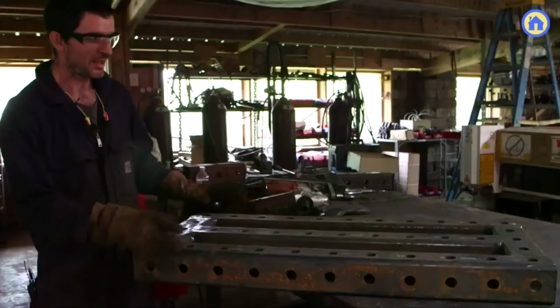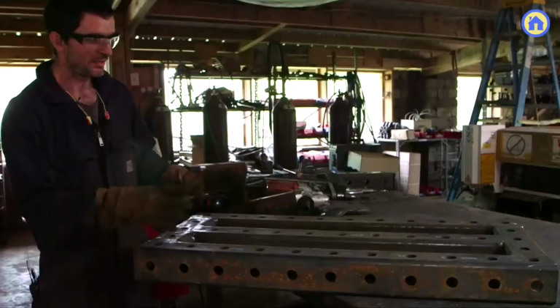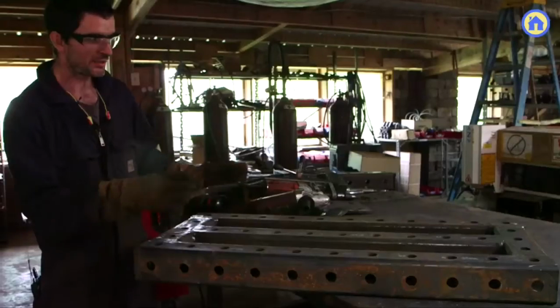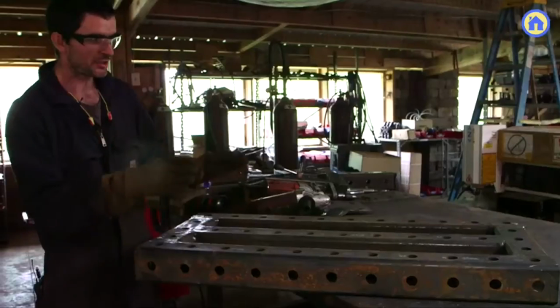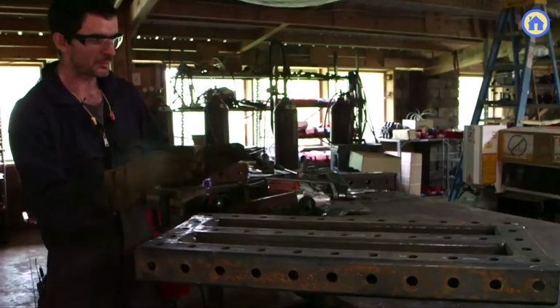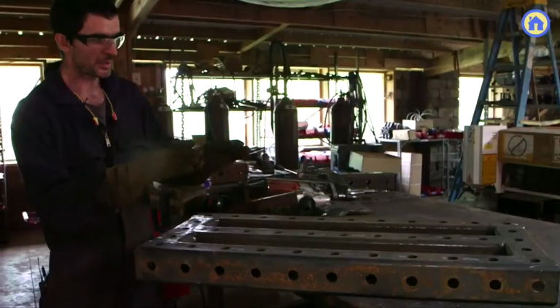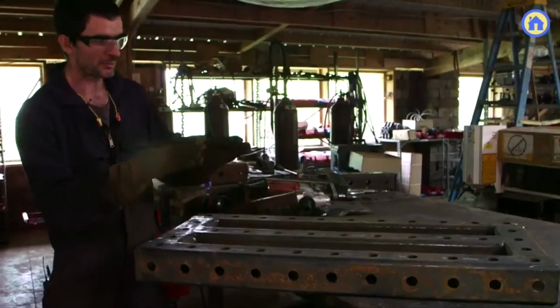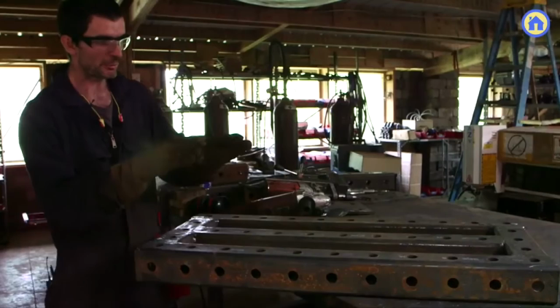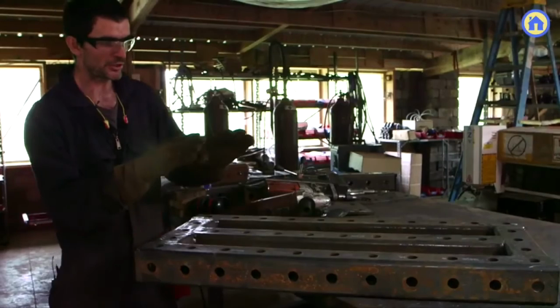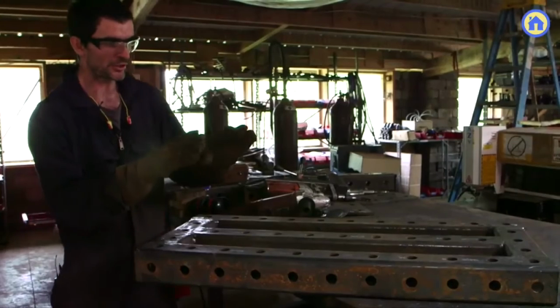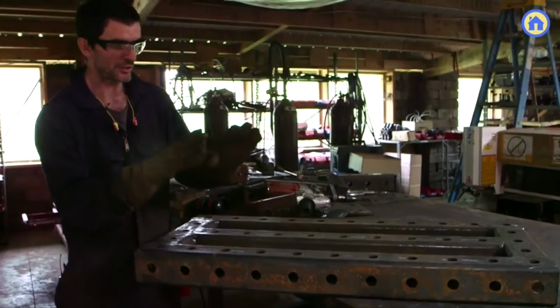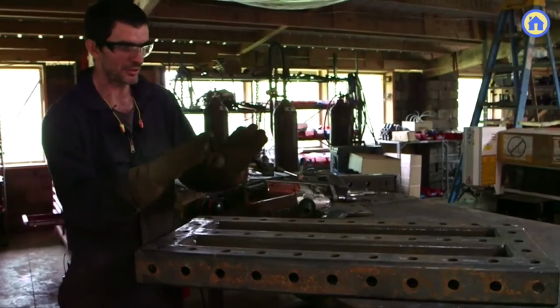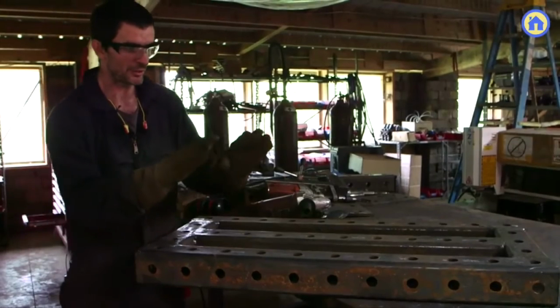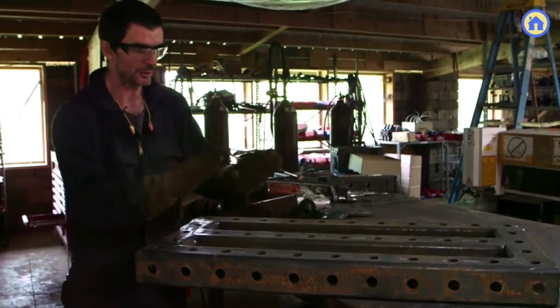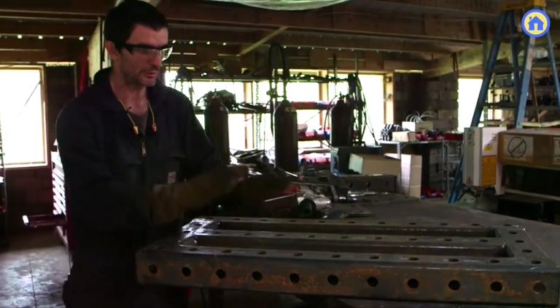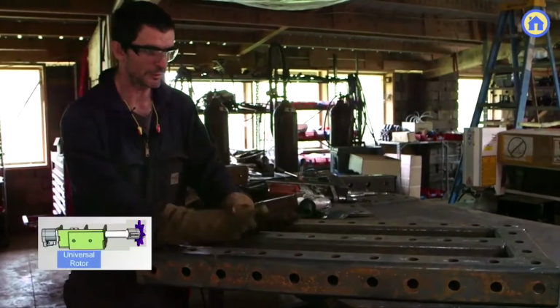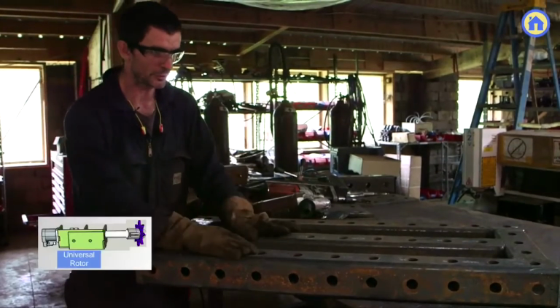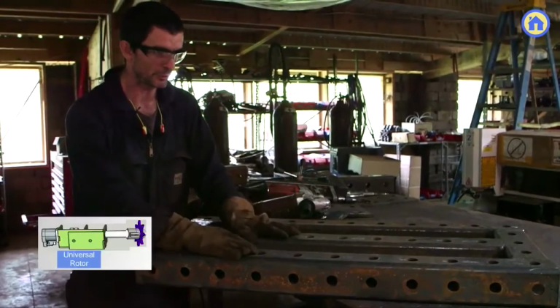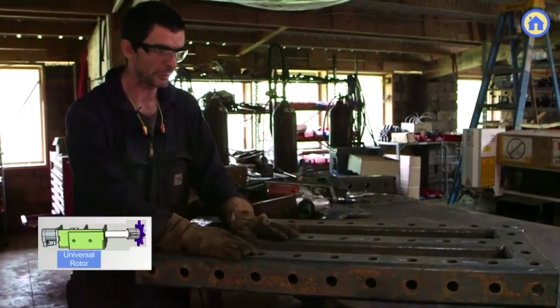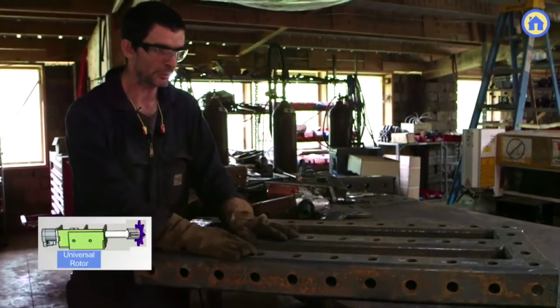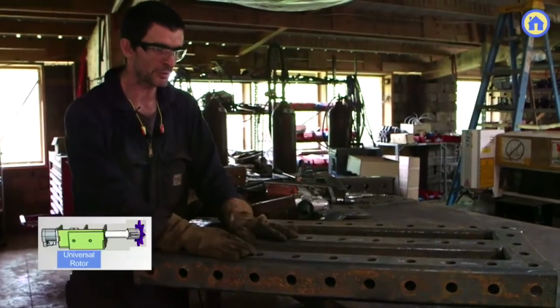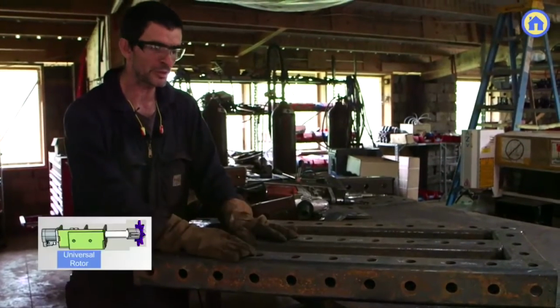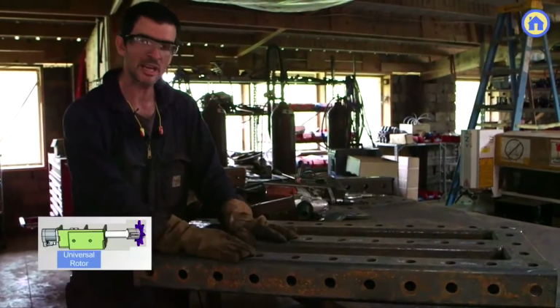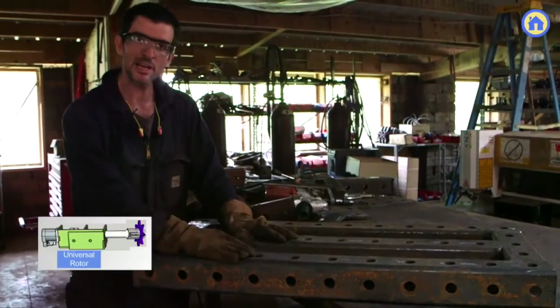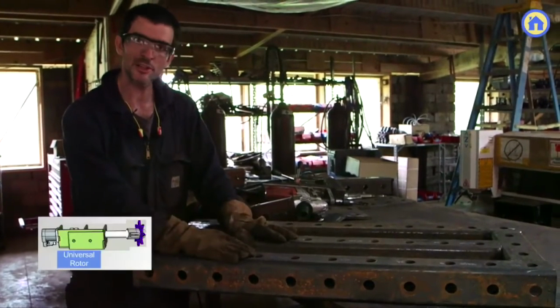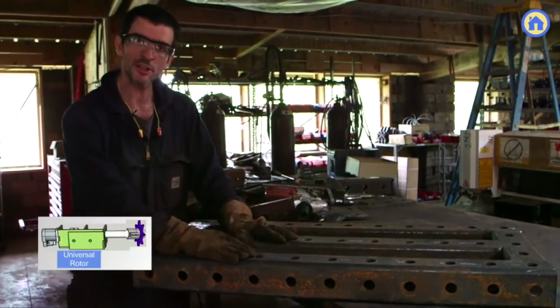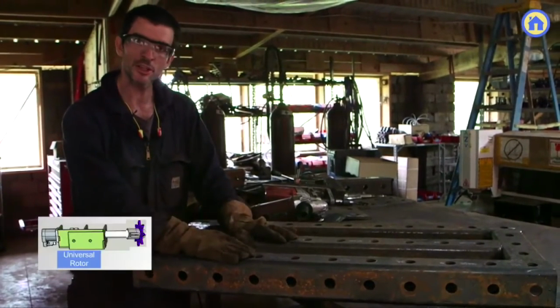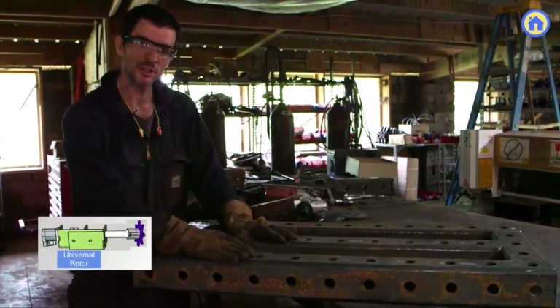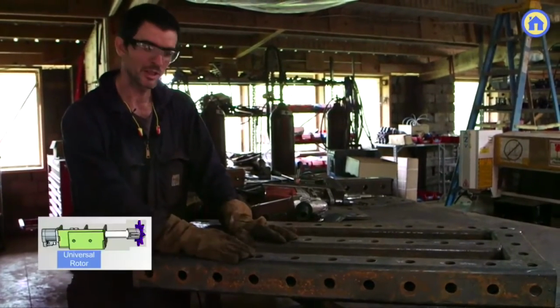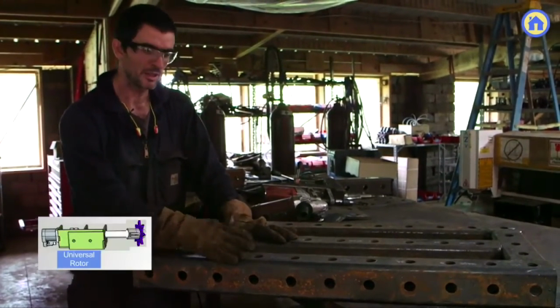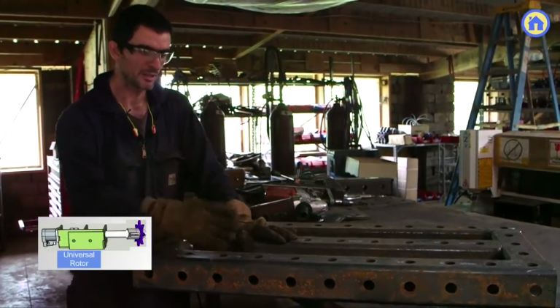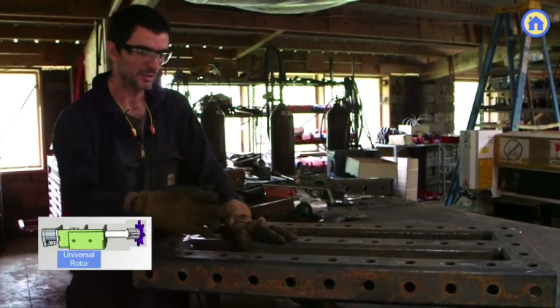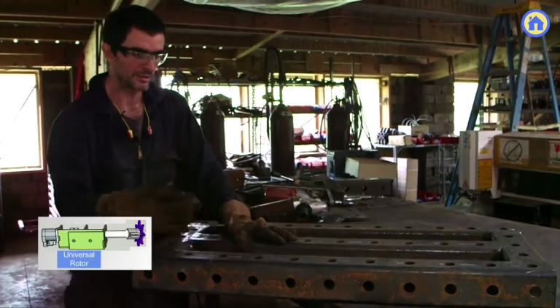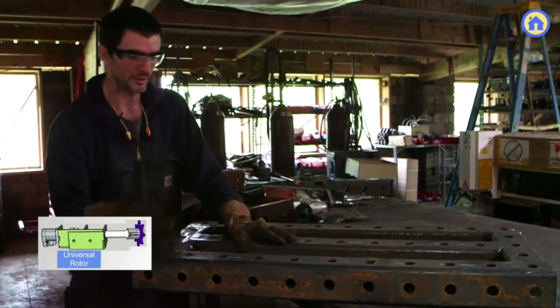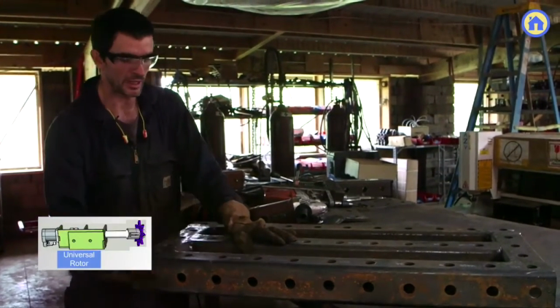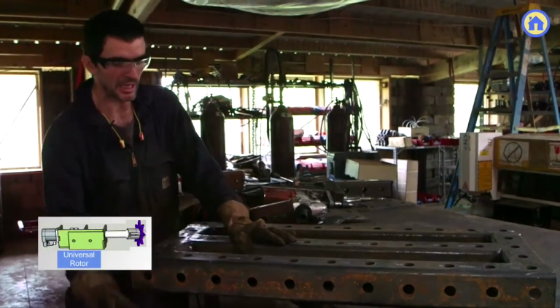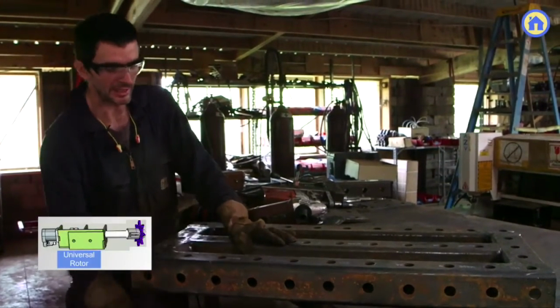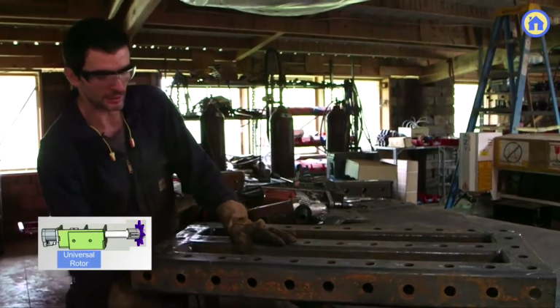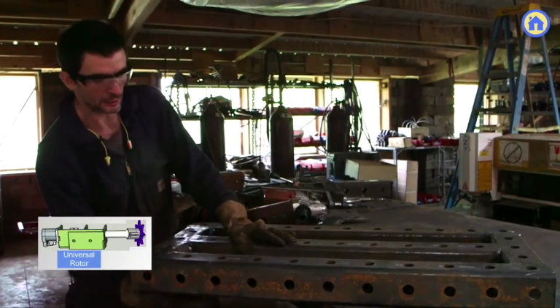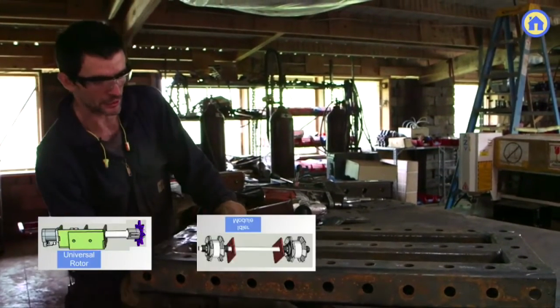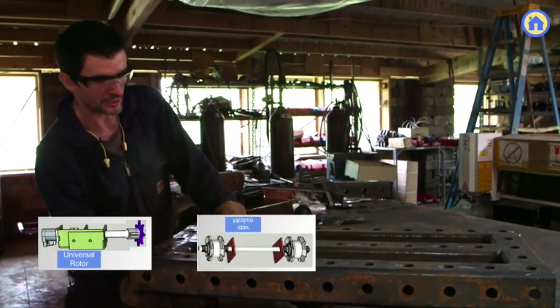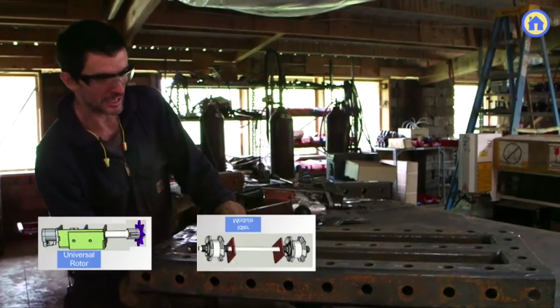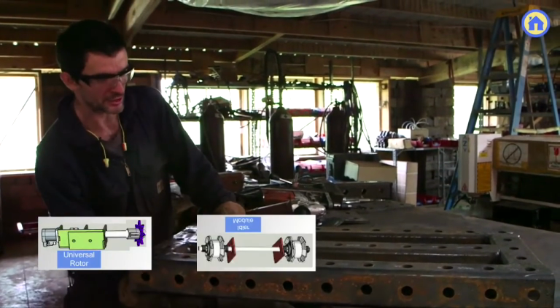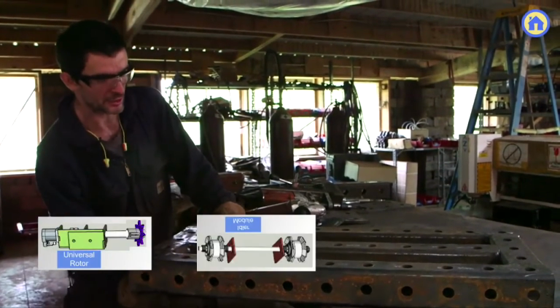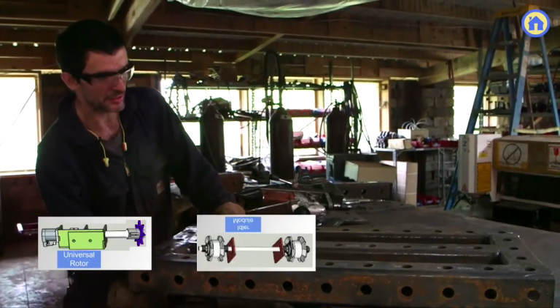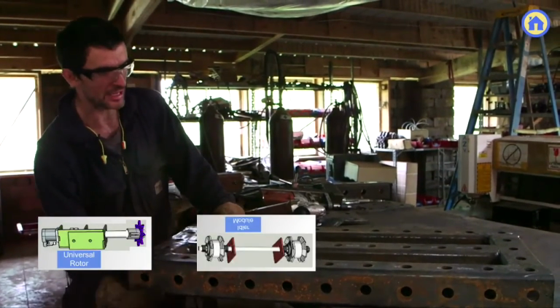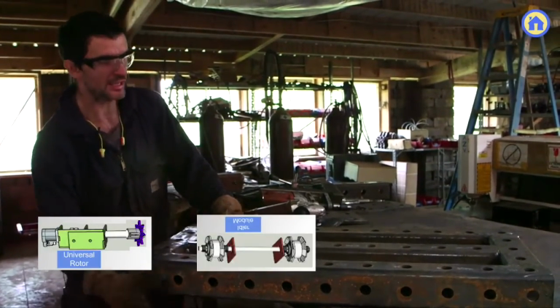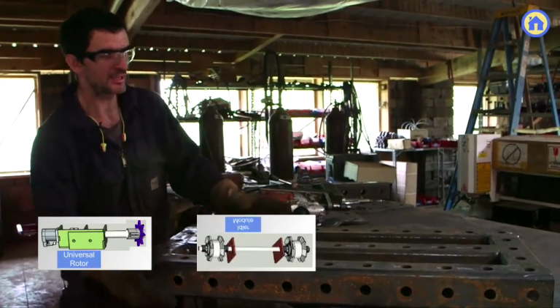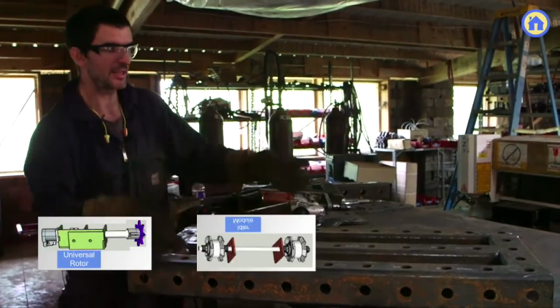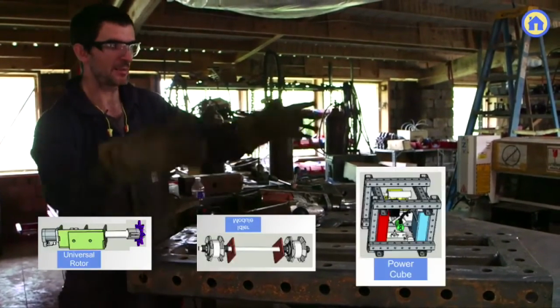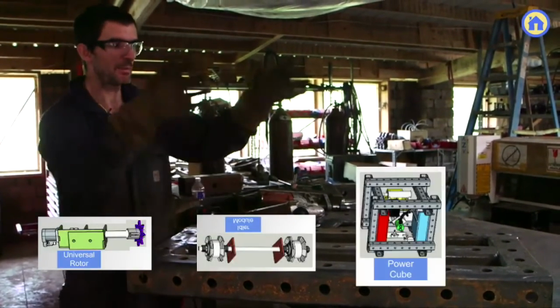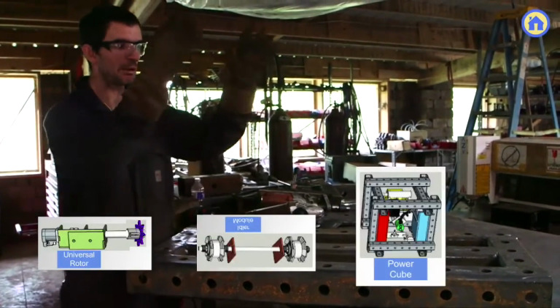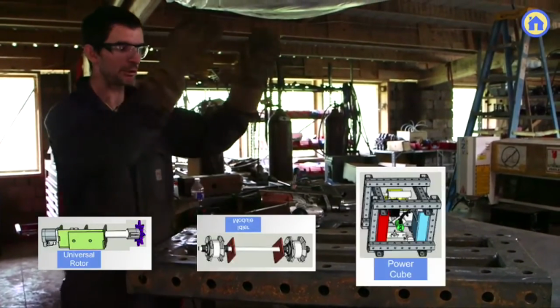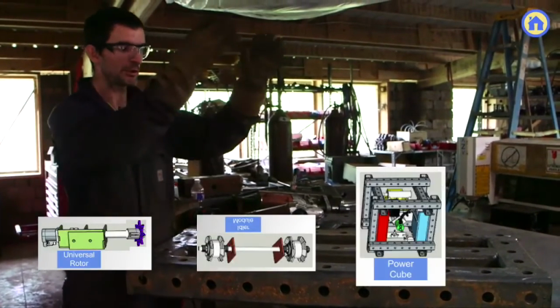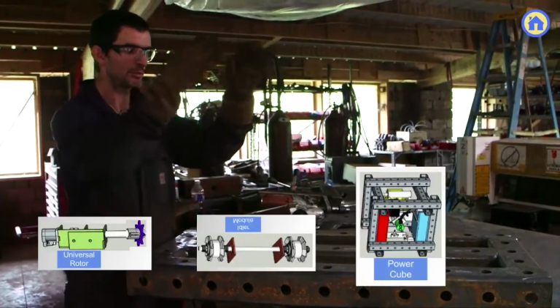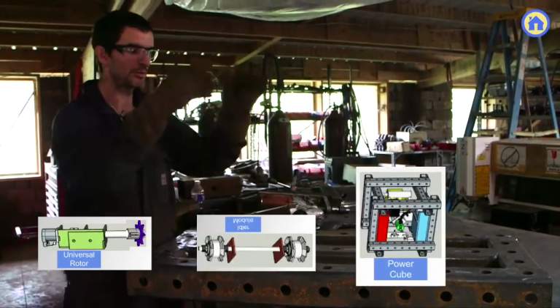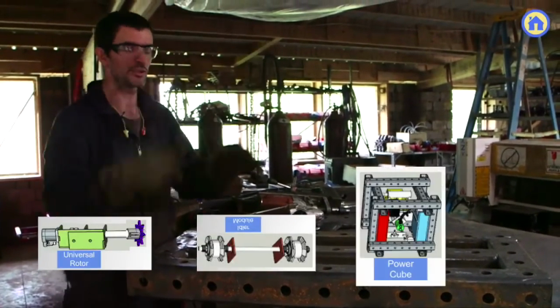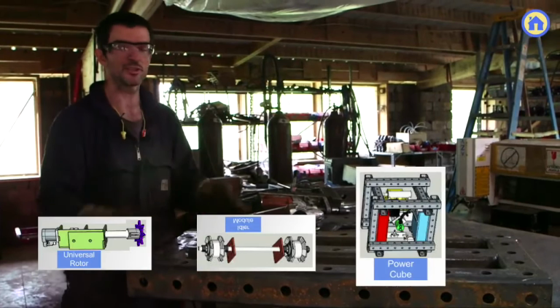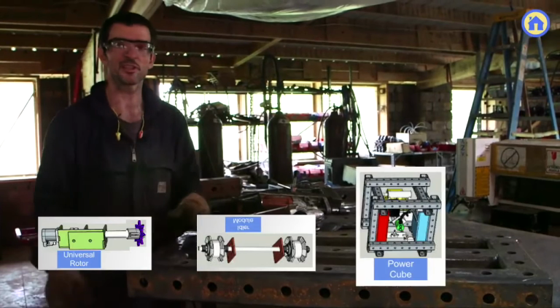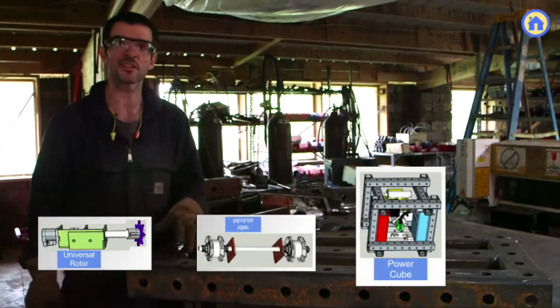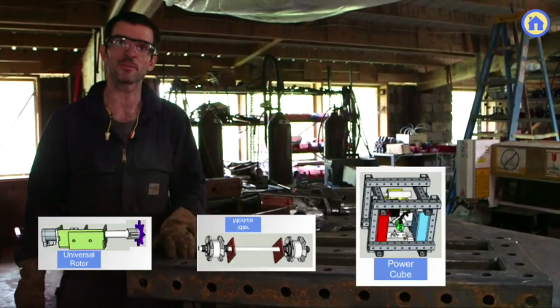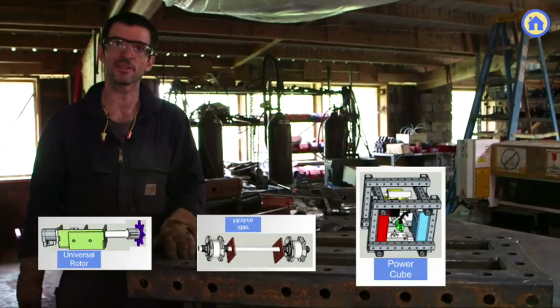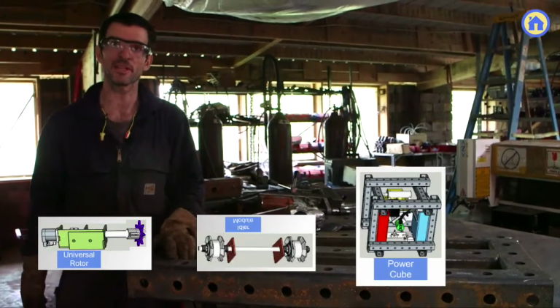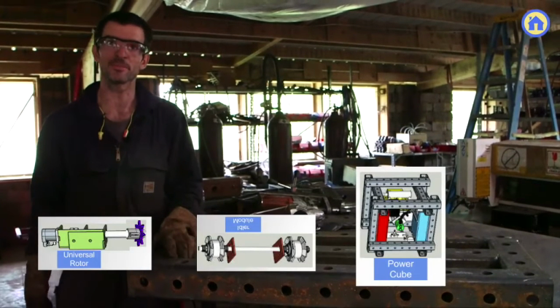This is the base upon which the universal rotors attach, the idlers attach to that, and a power cube sits on top of that.